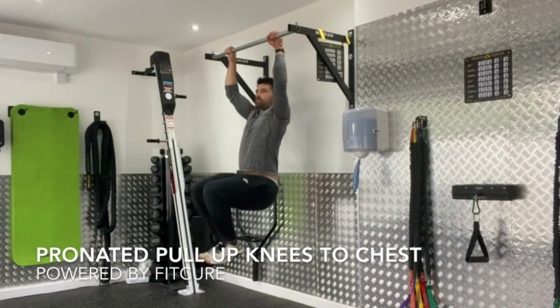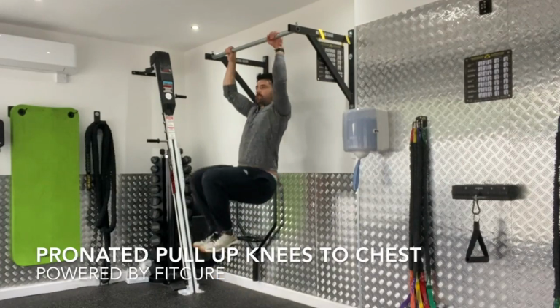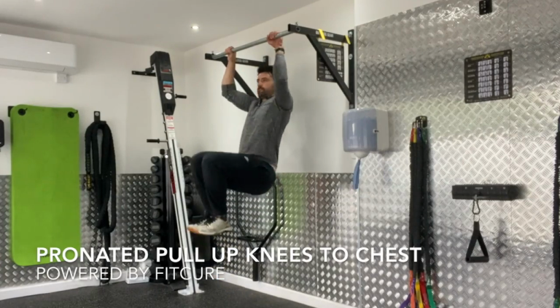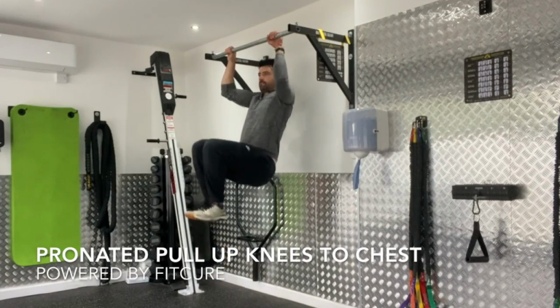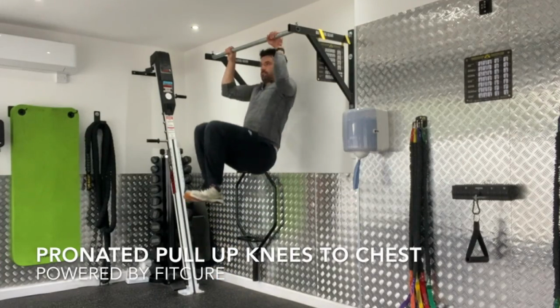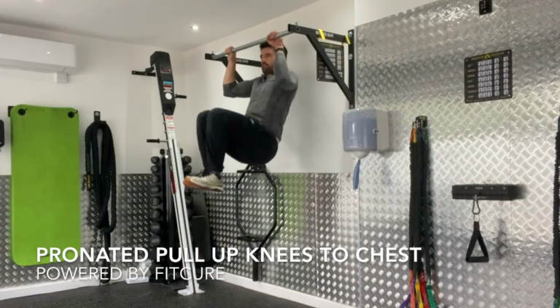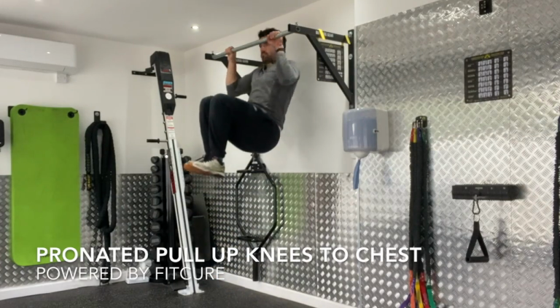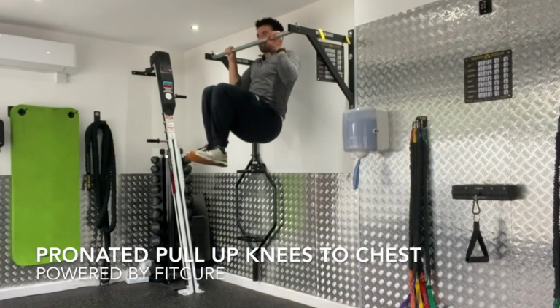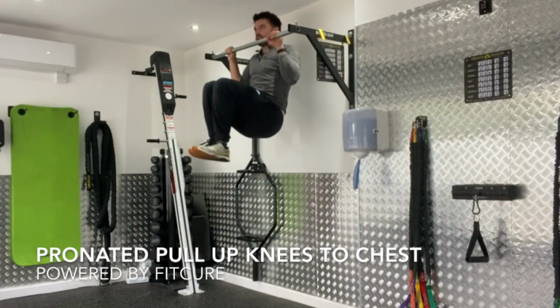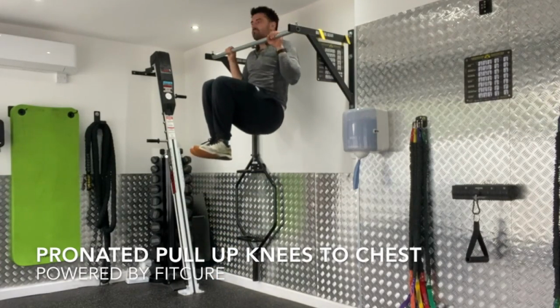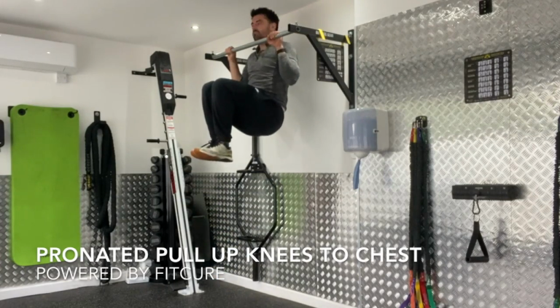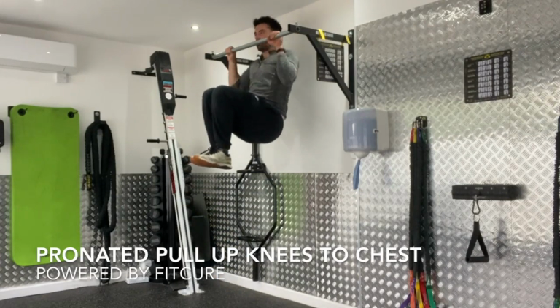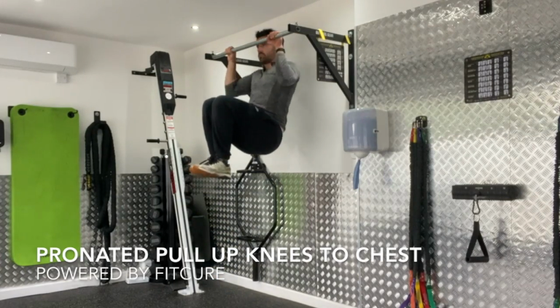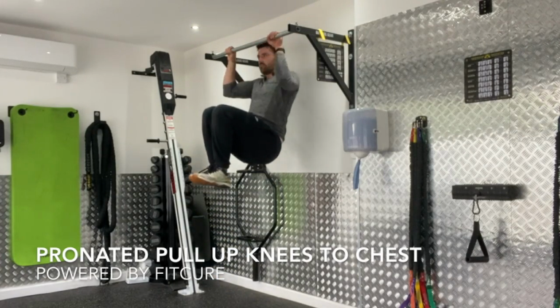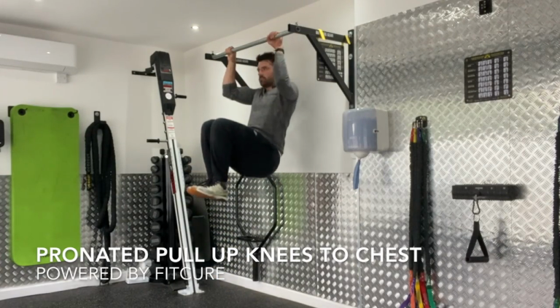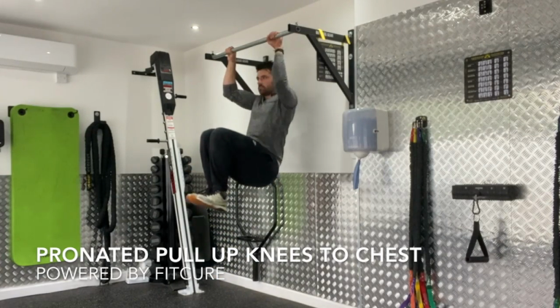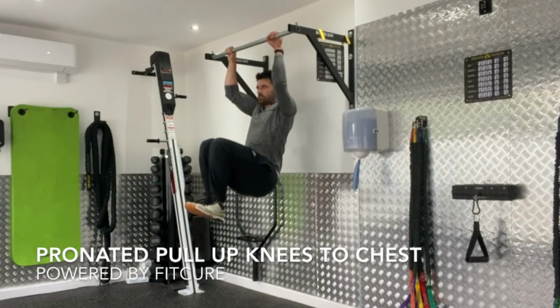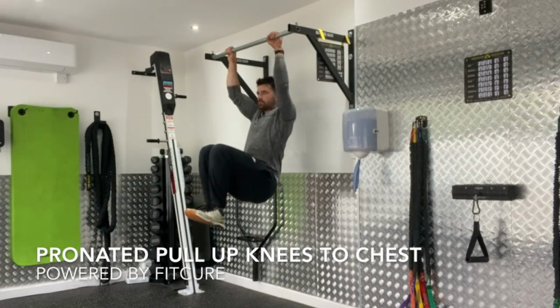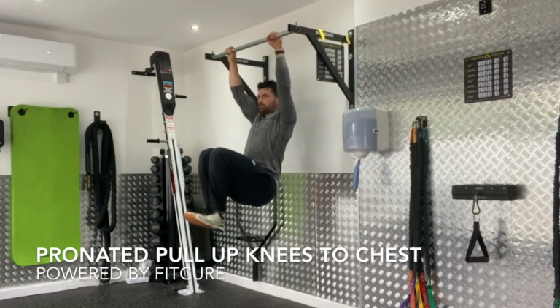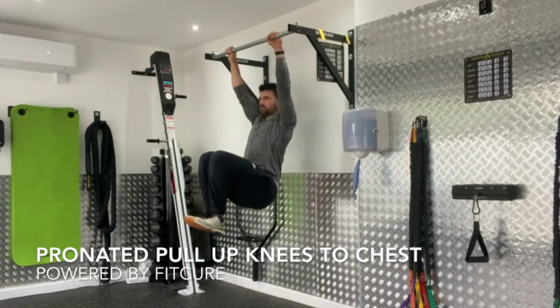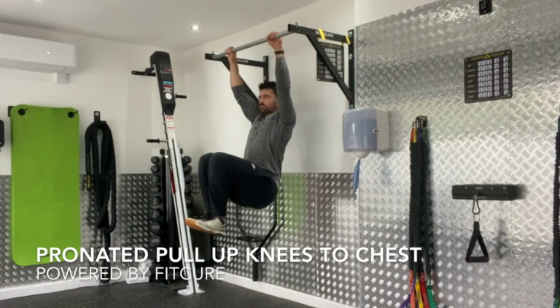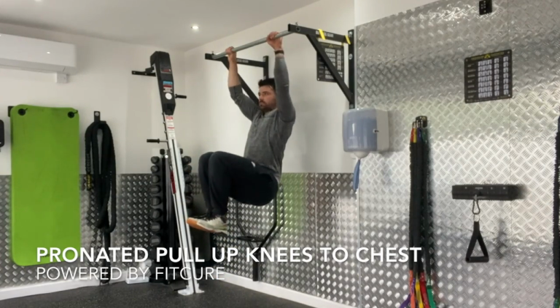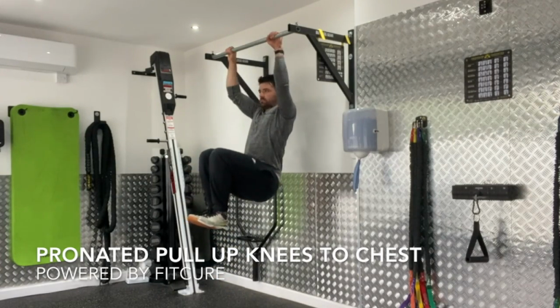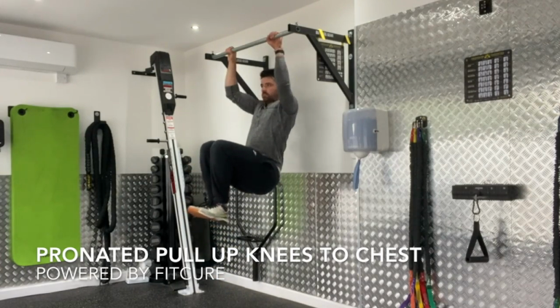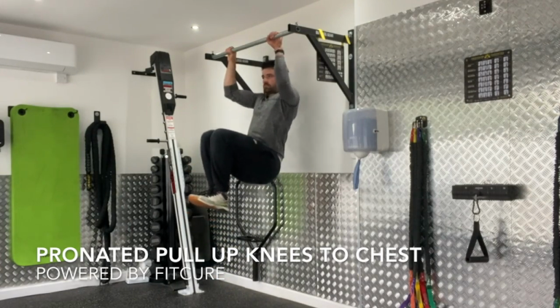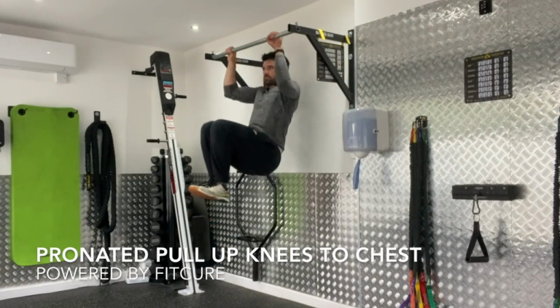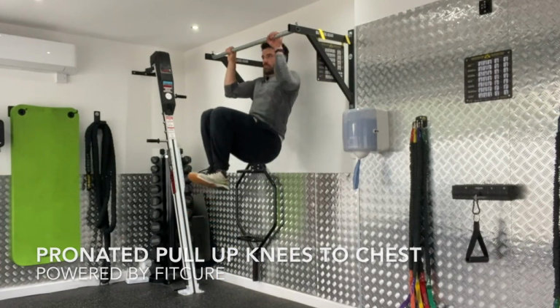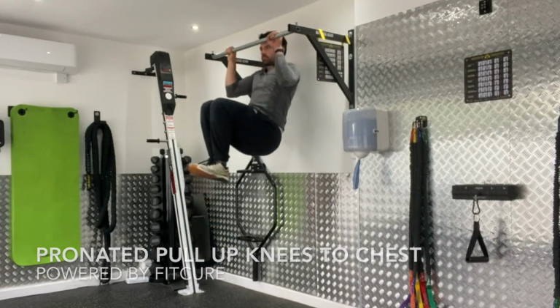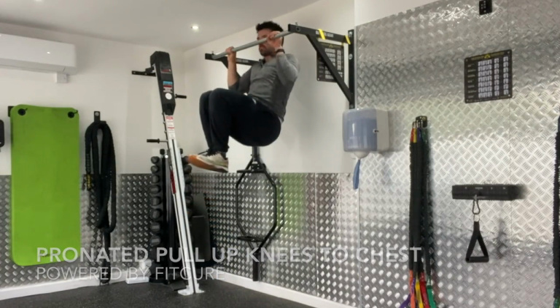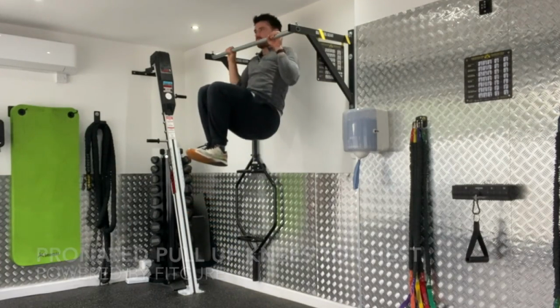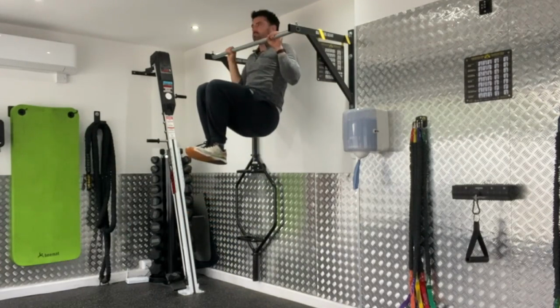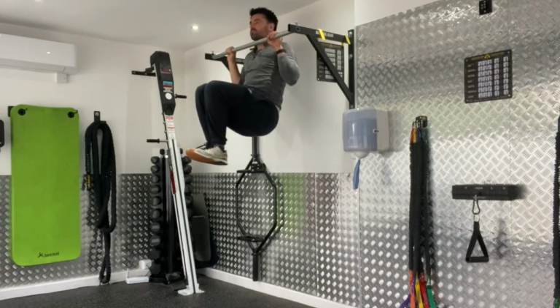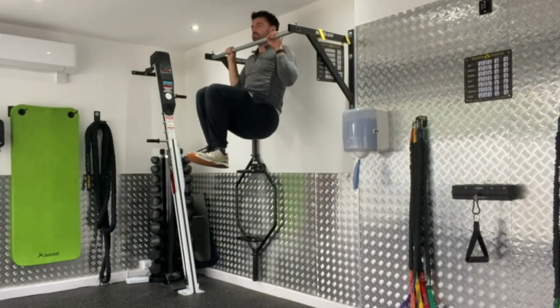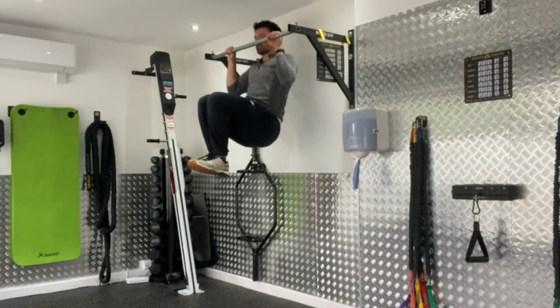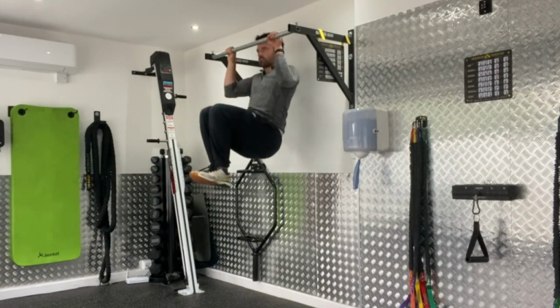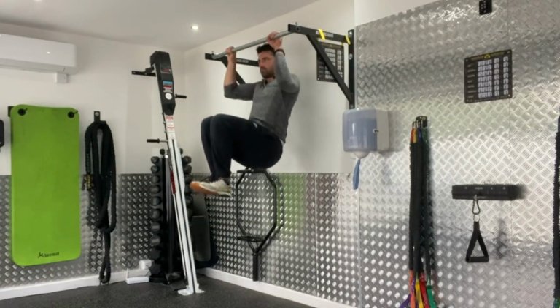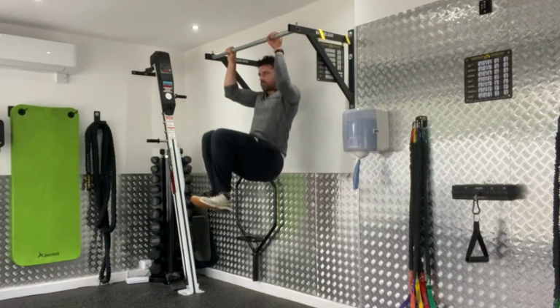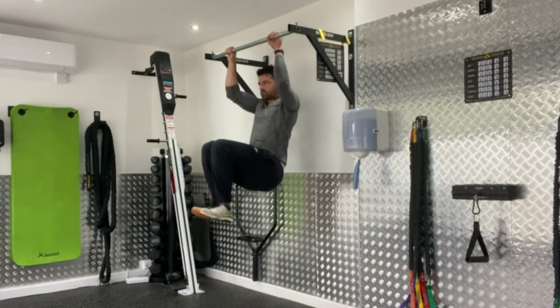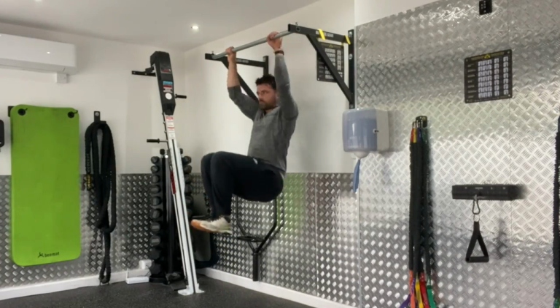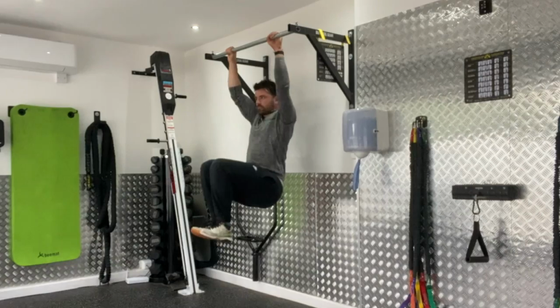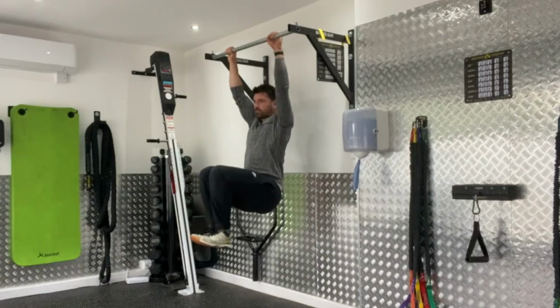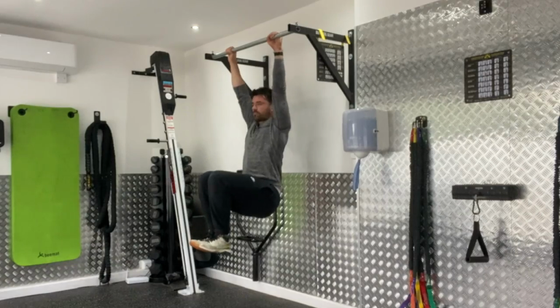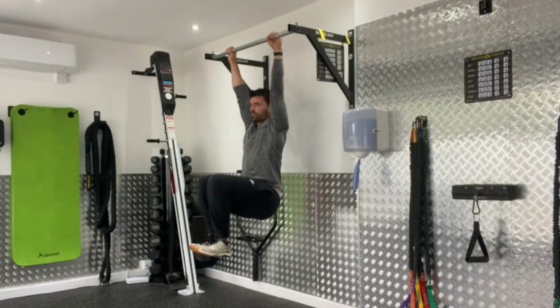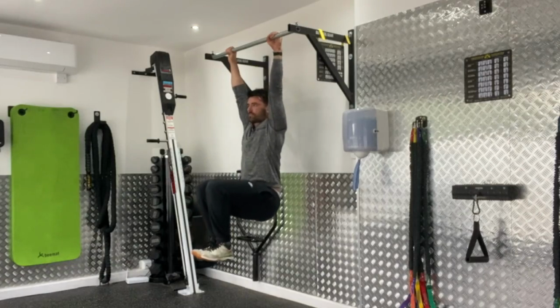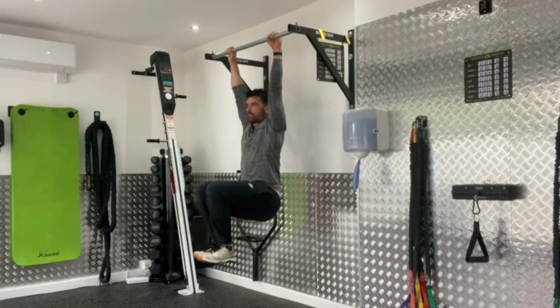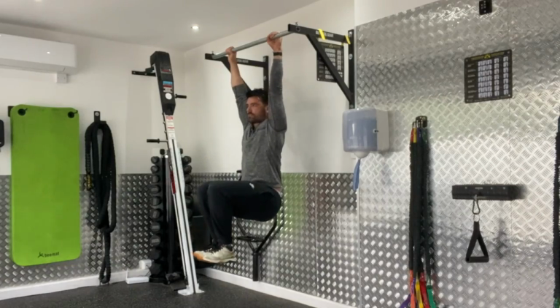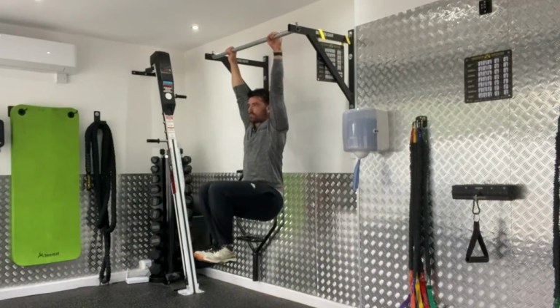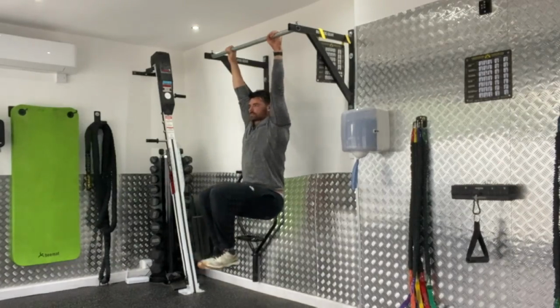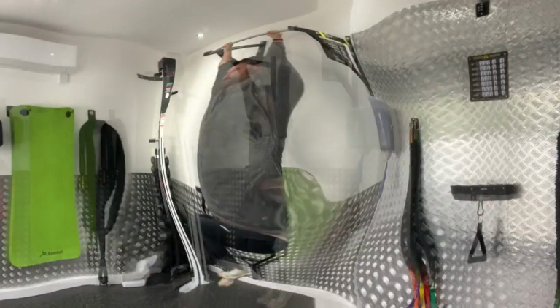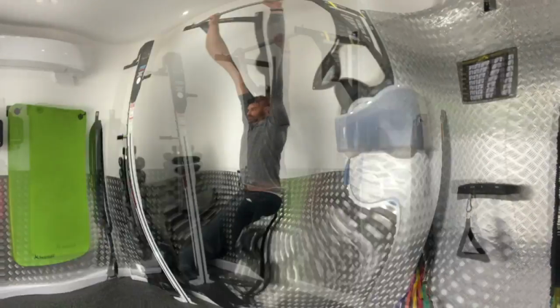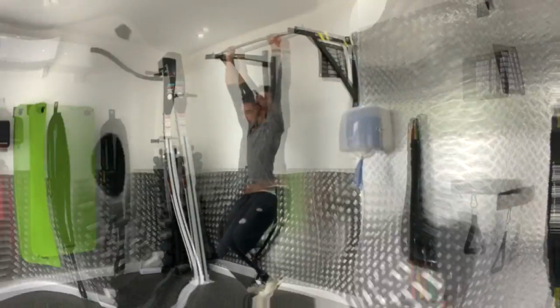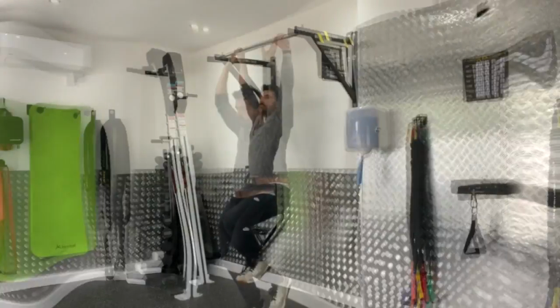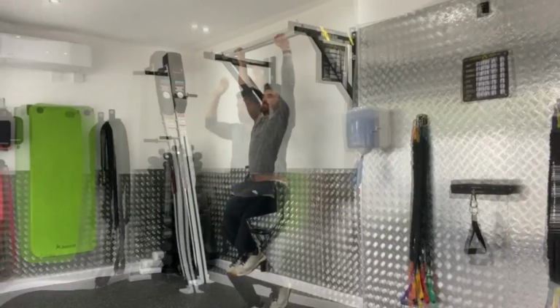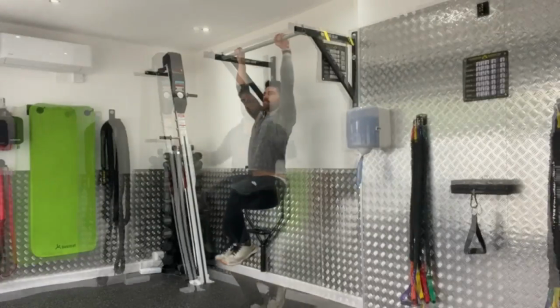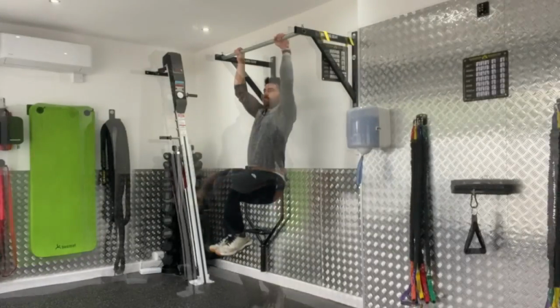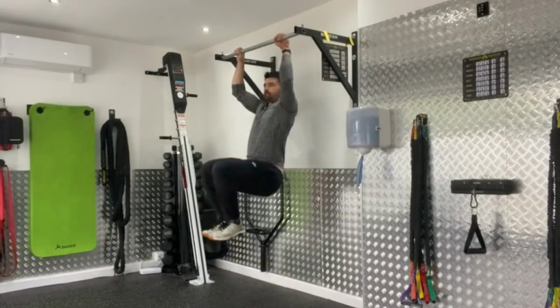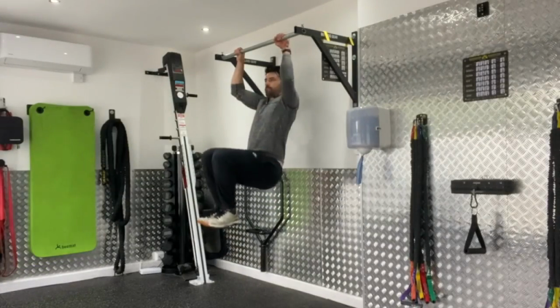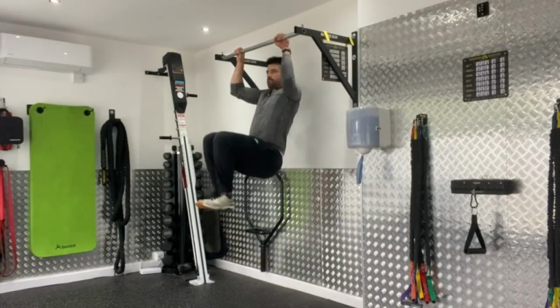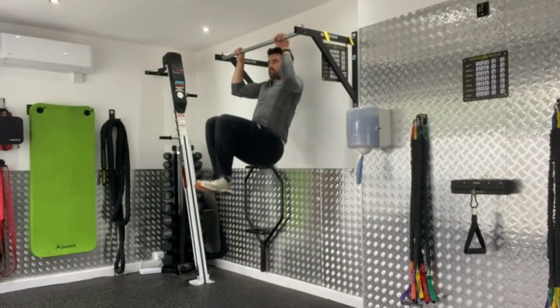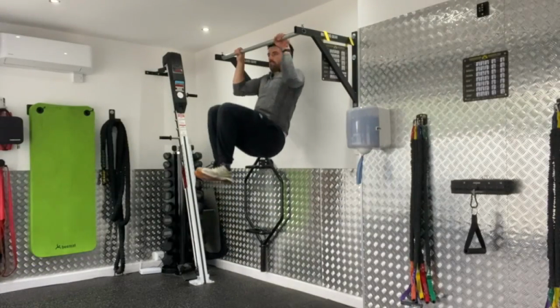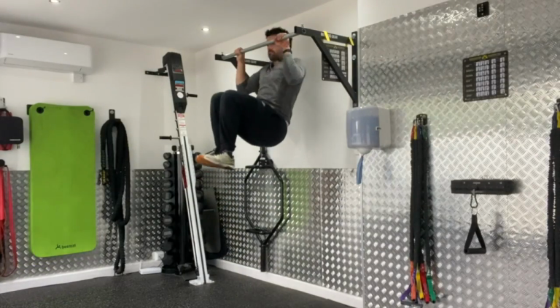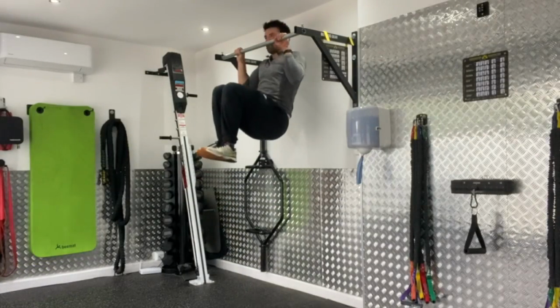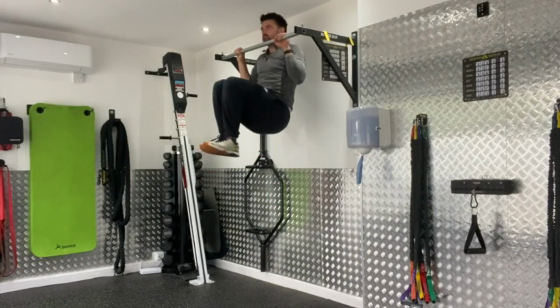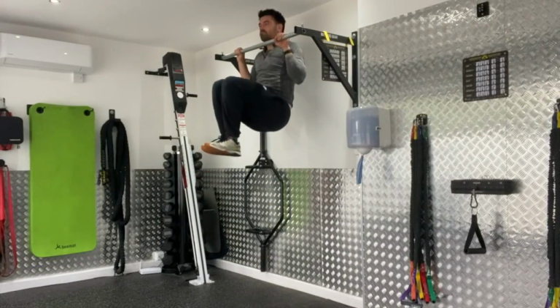Pronated pull up knees to chest. Set yourself up on the barbell, hanging in a pronated position with your hands slightly wider than shoulder width. Bring your knees in towards your chest with your toes curled towards you.